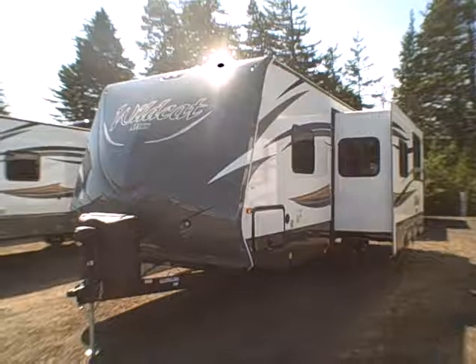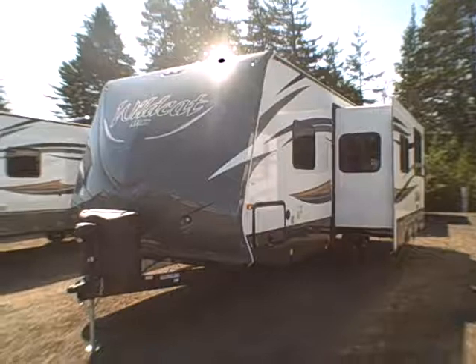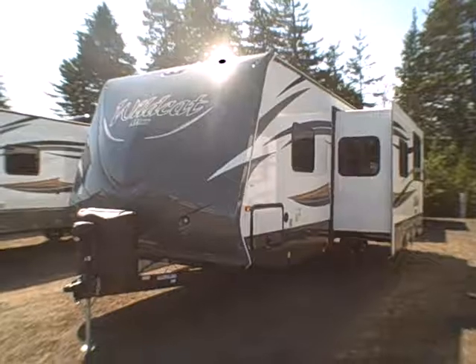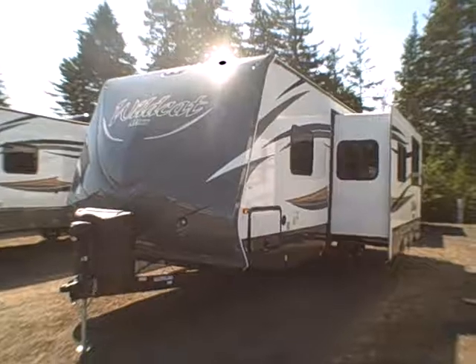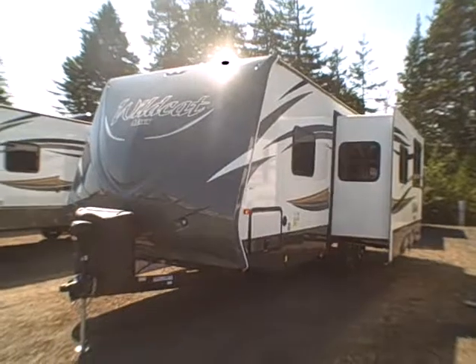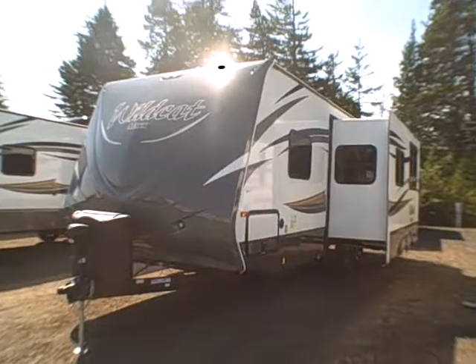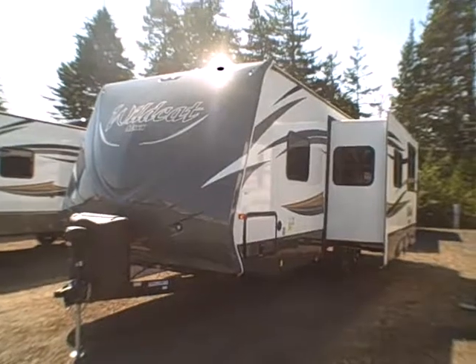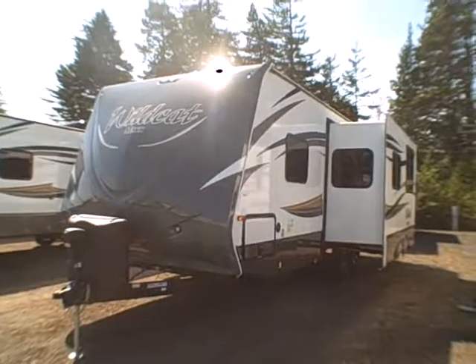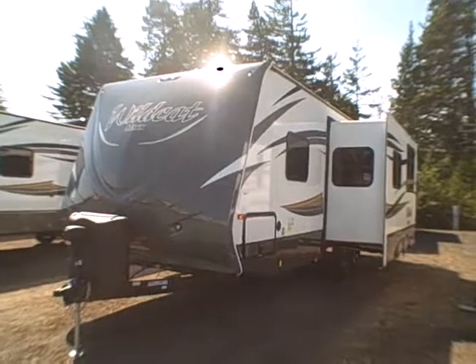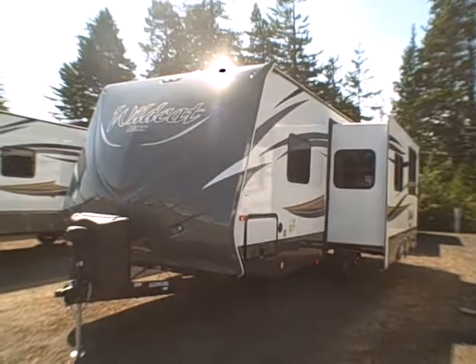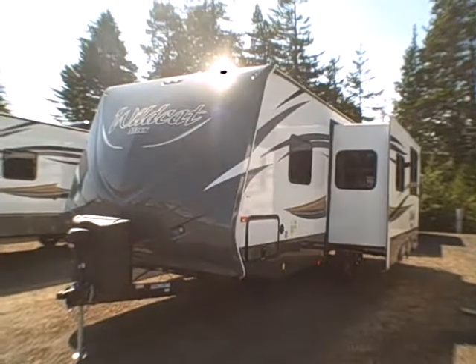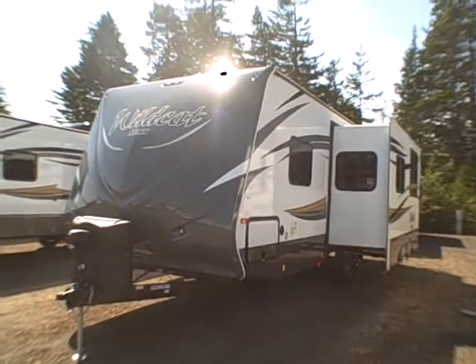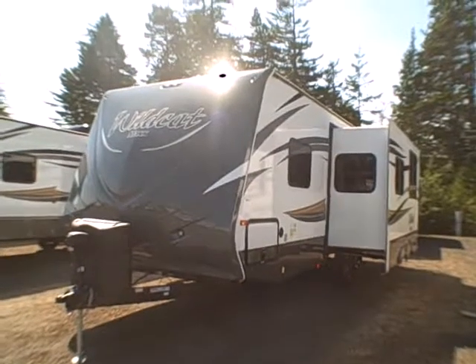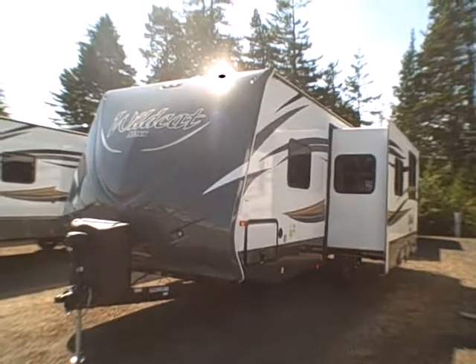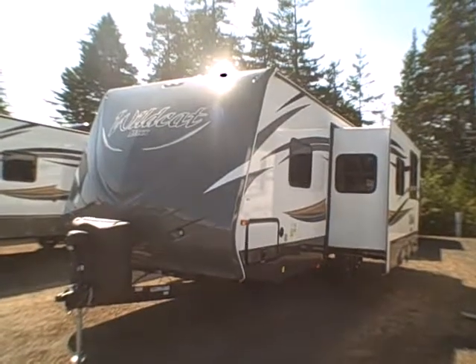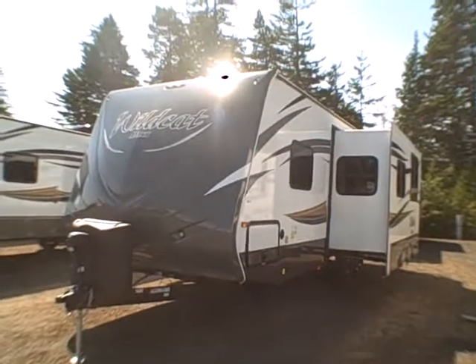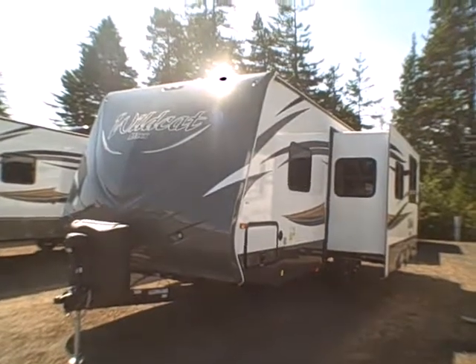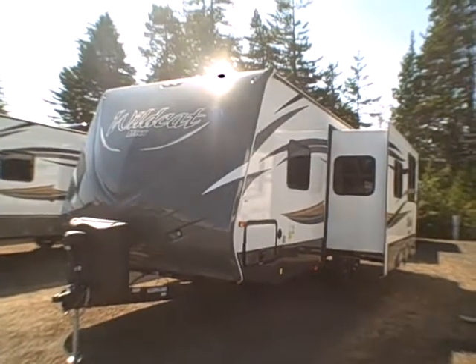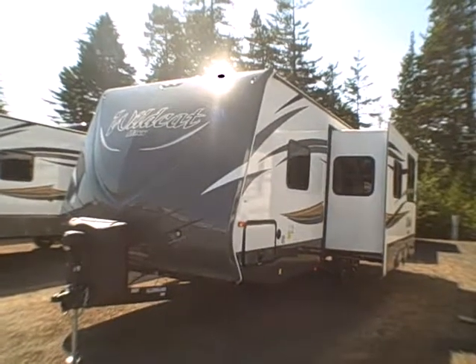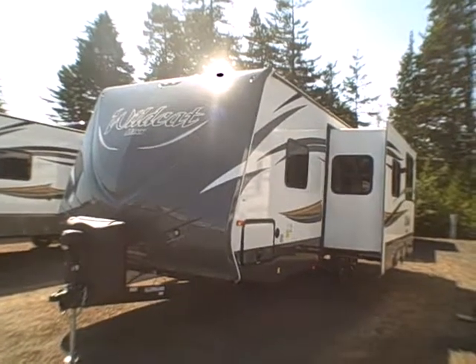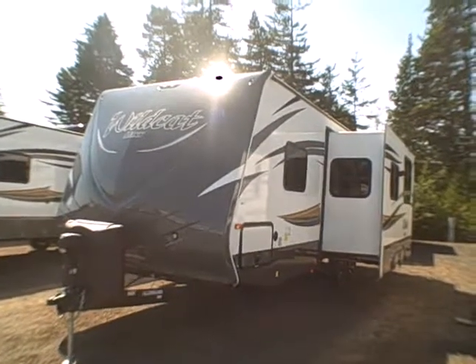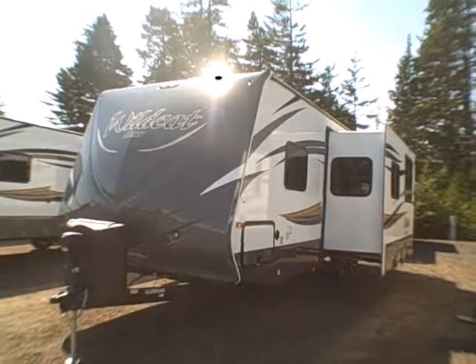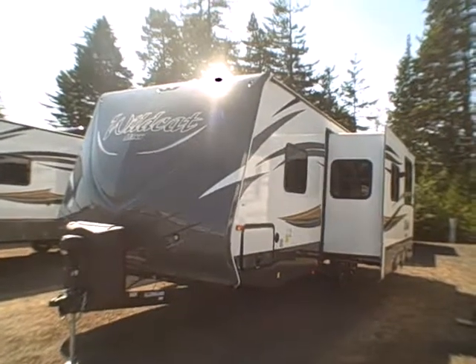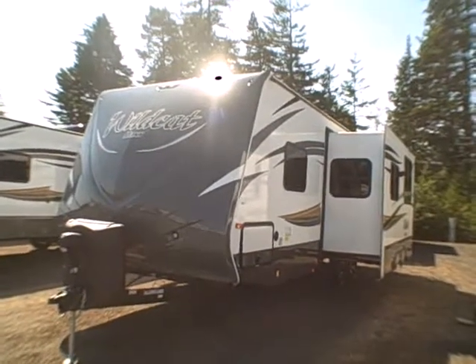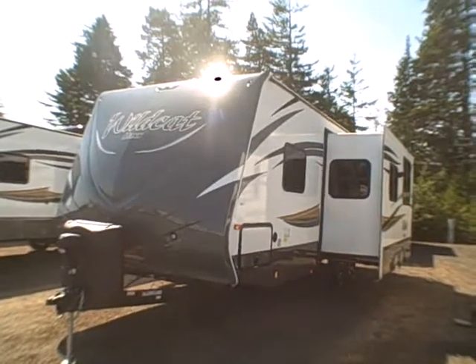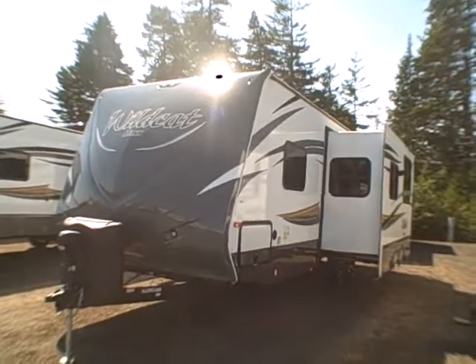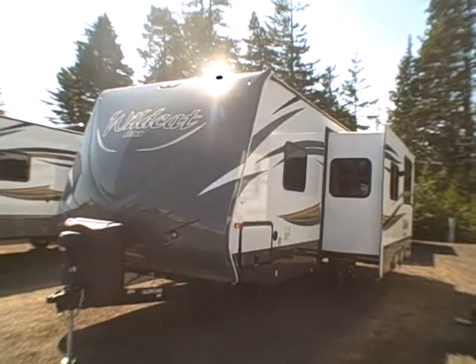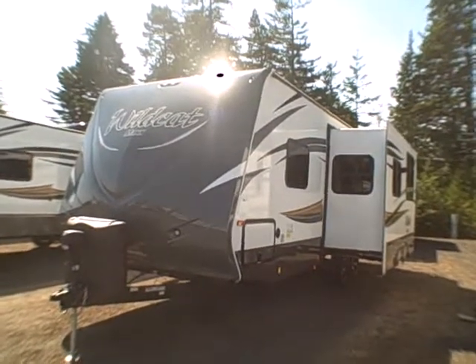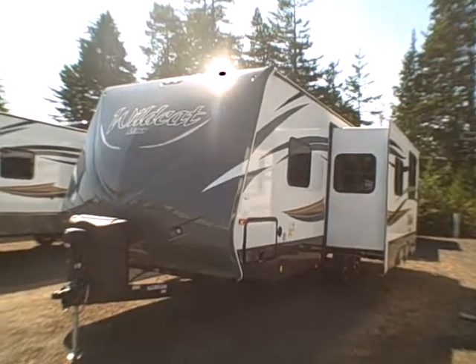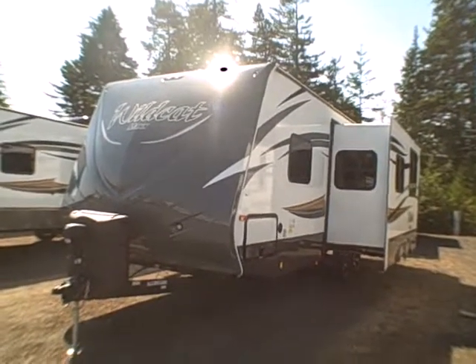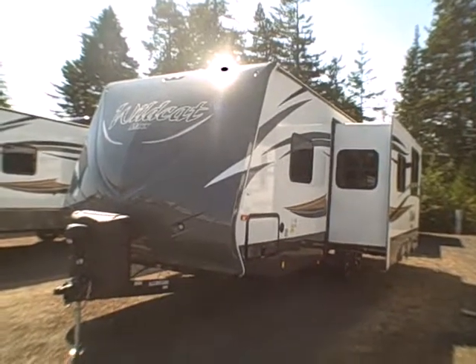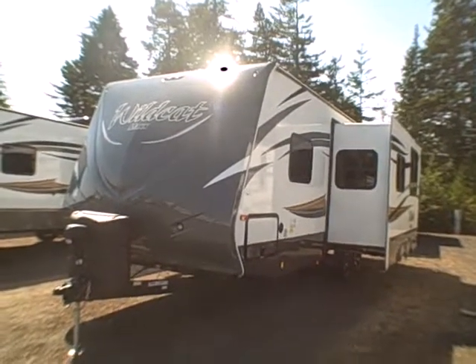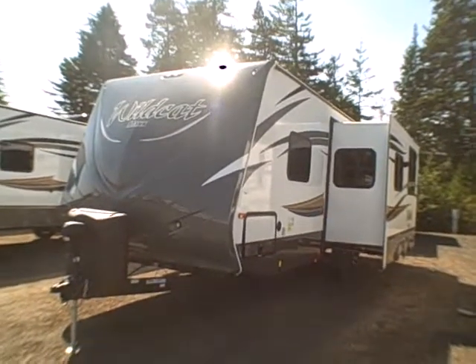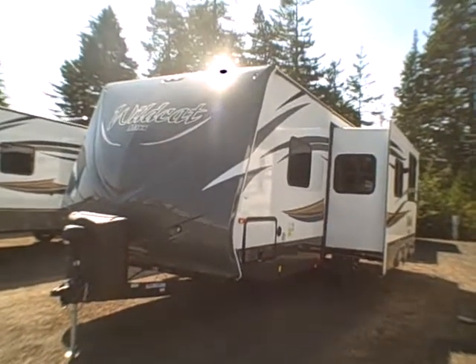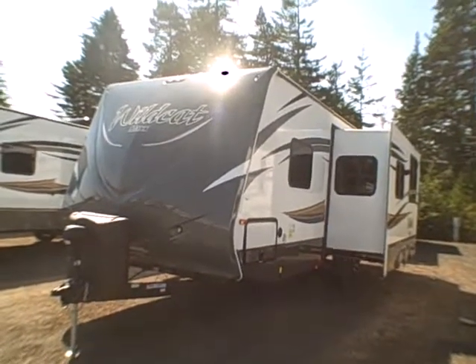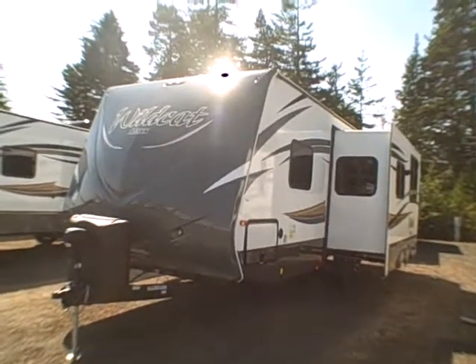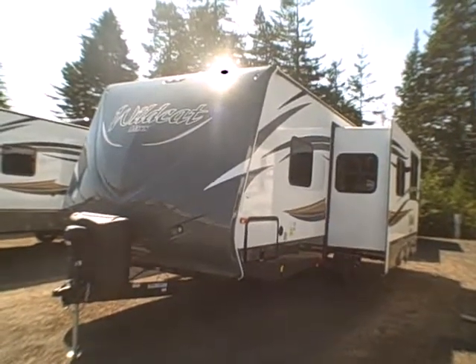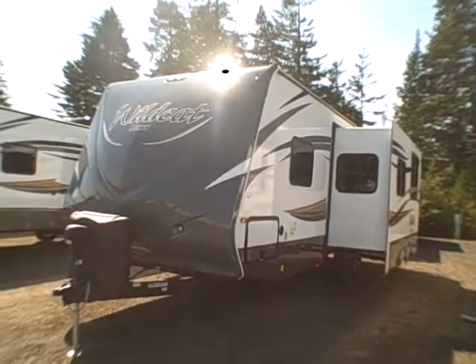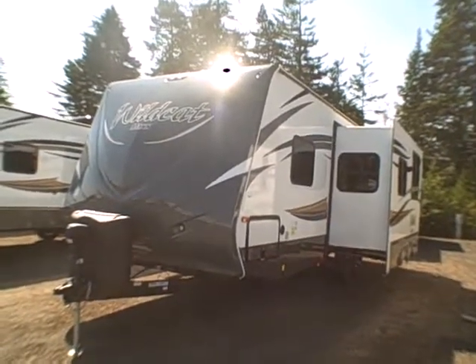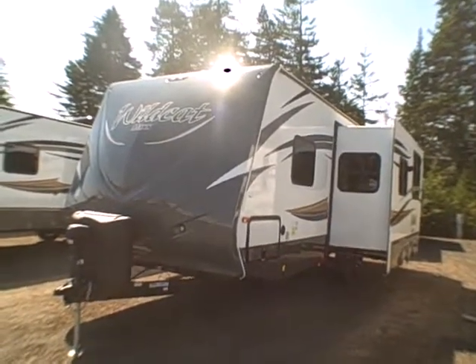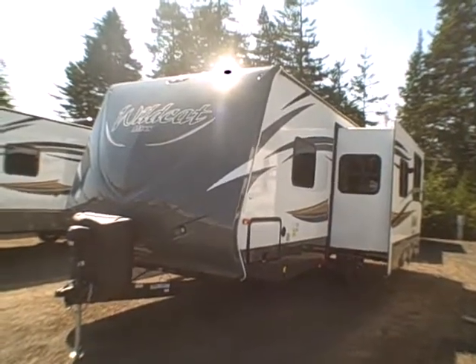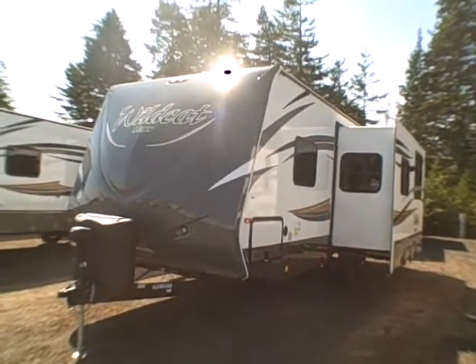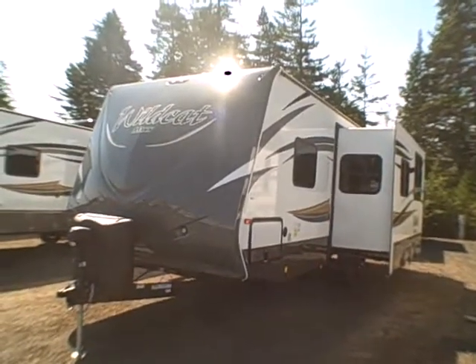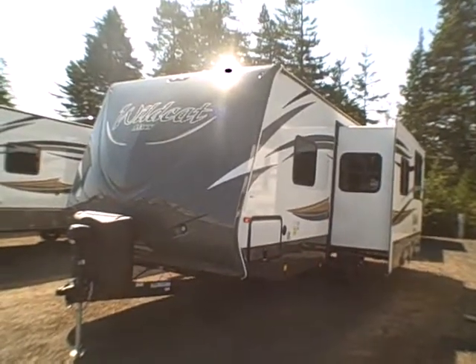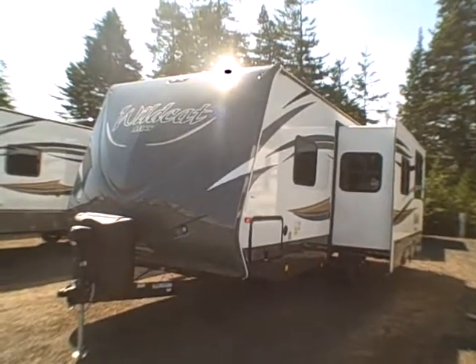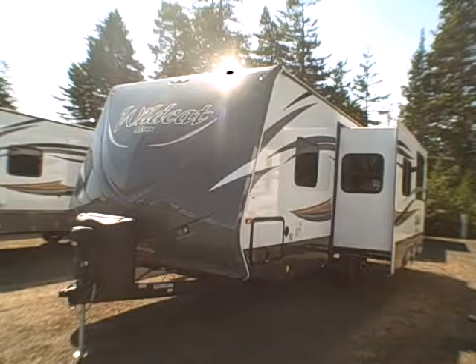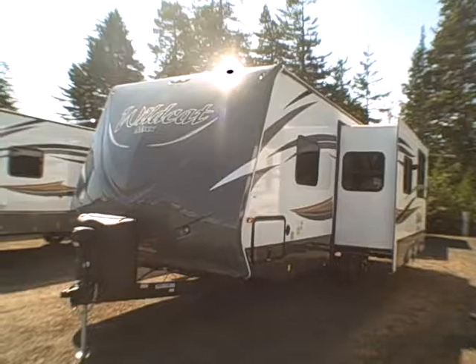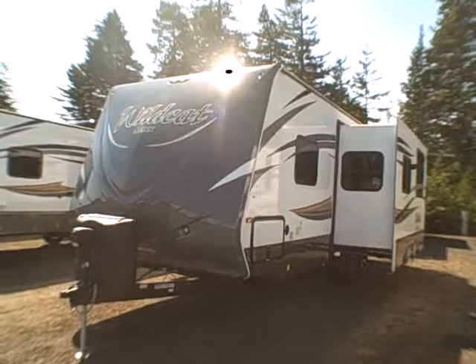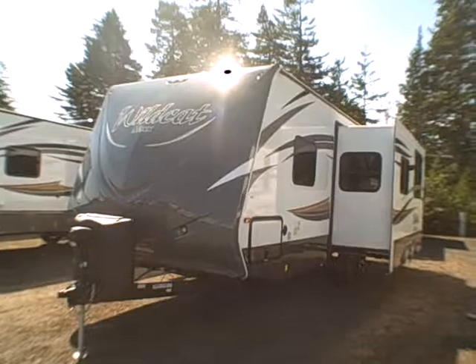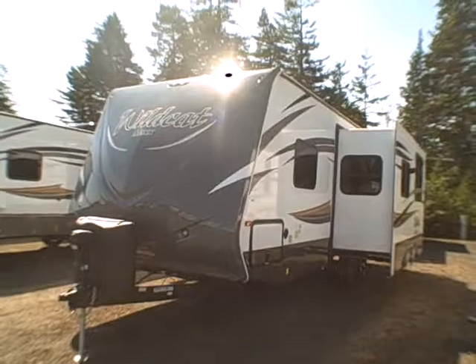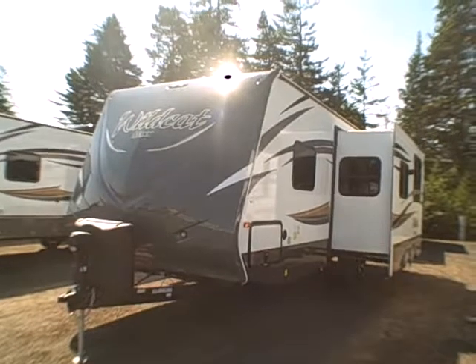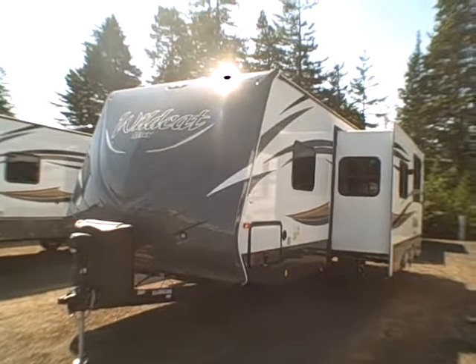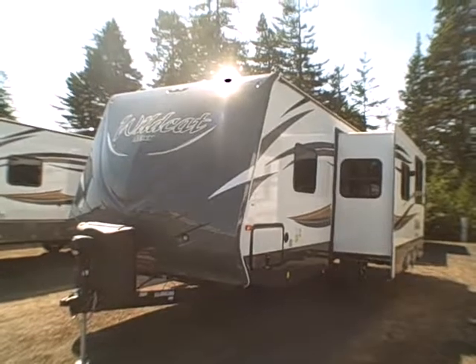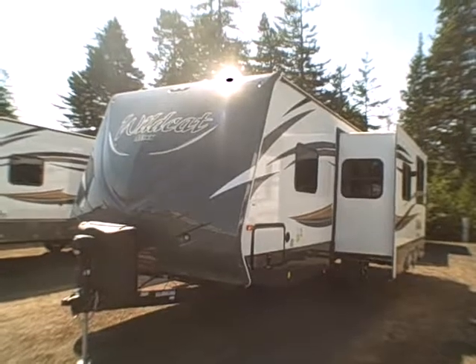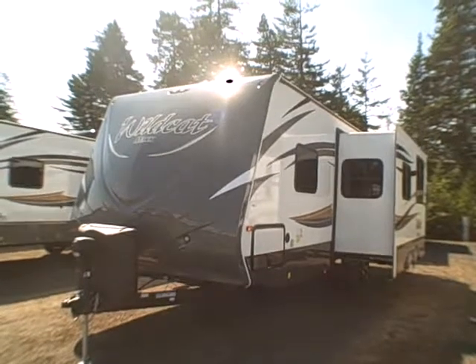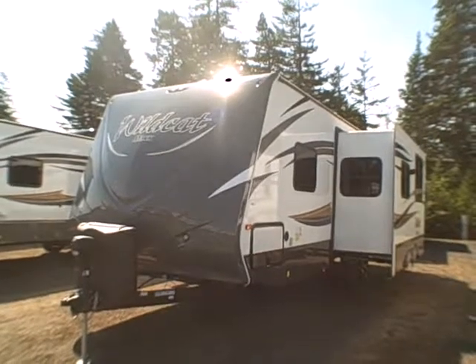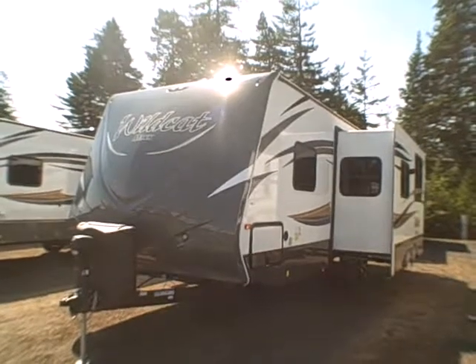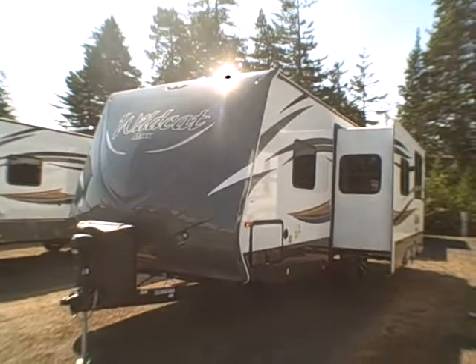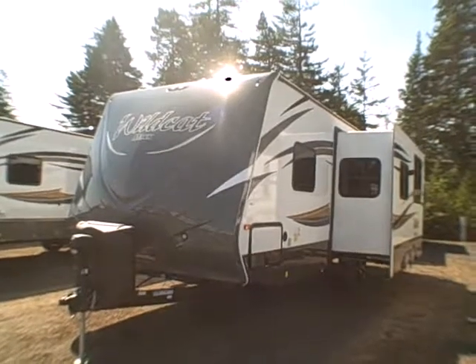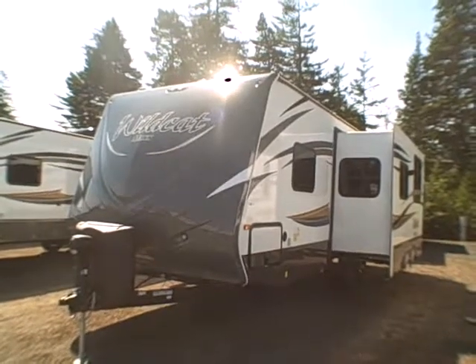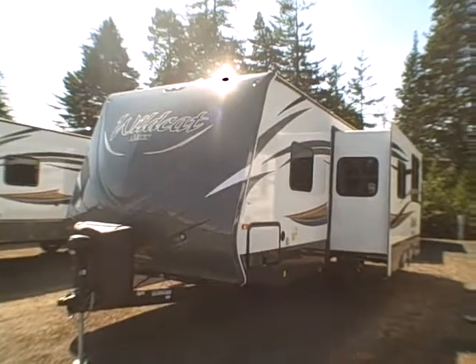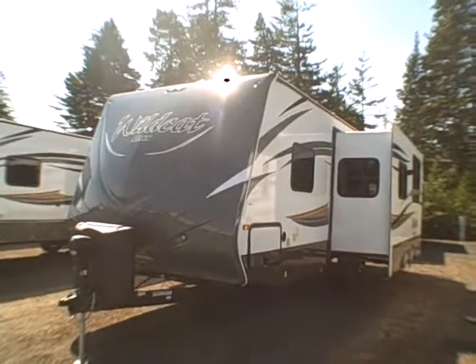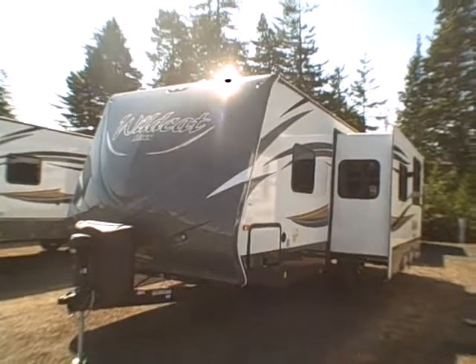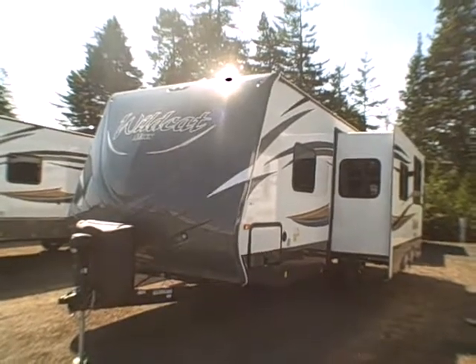Hi, this is Bob with Gibbs RV and today we're looking at a 2015 Wildcat by Forest River. This is the model 26FVS.